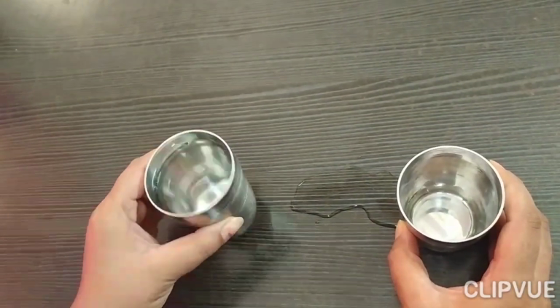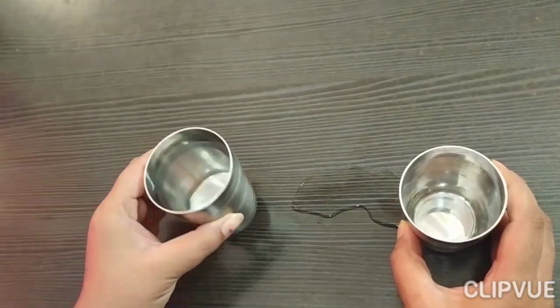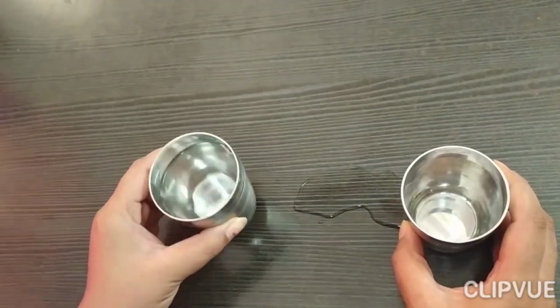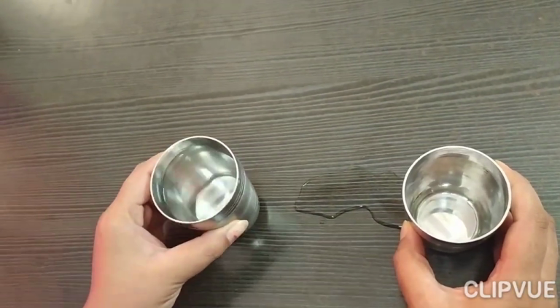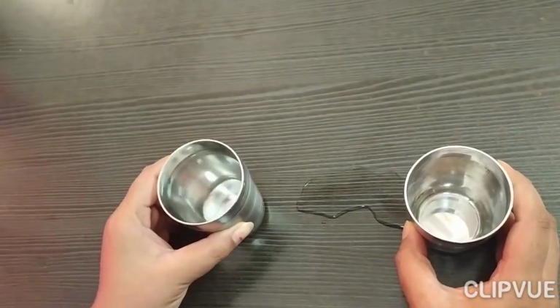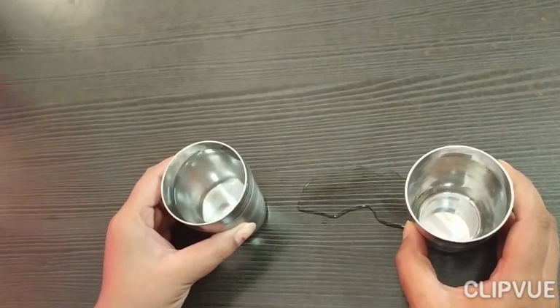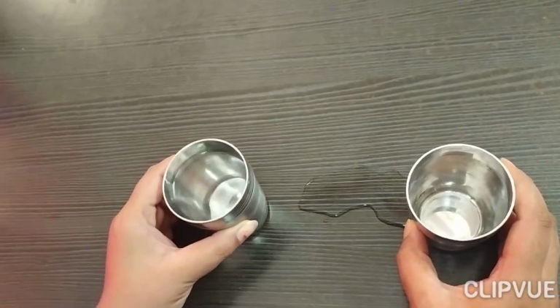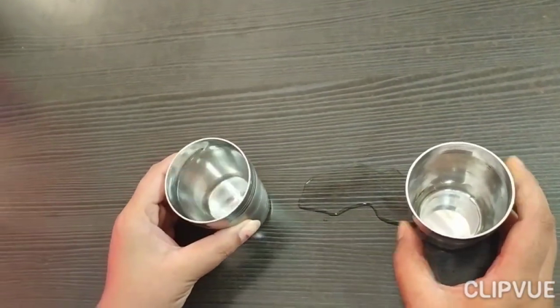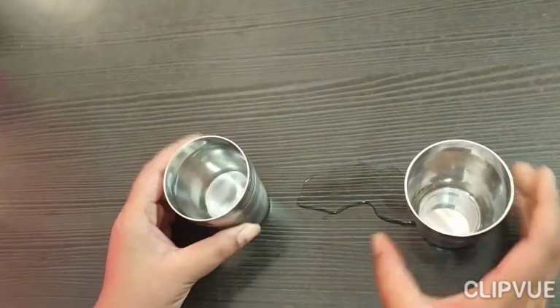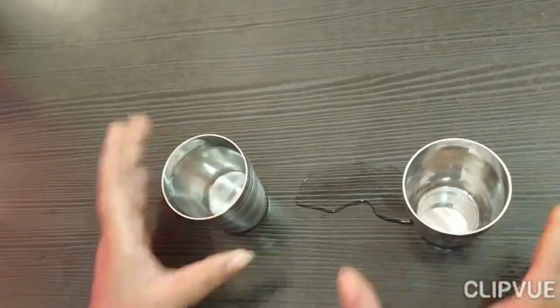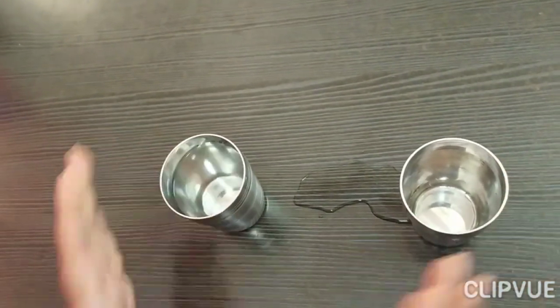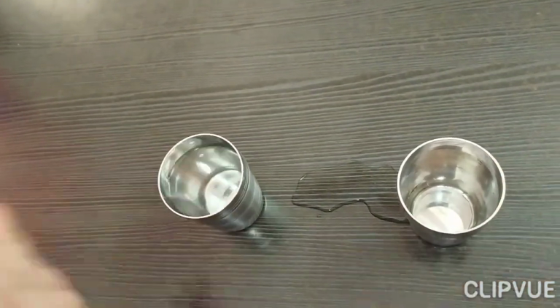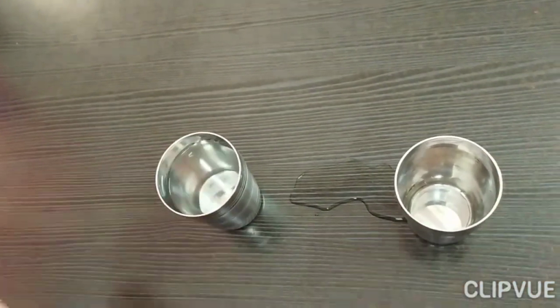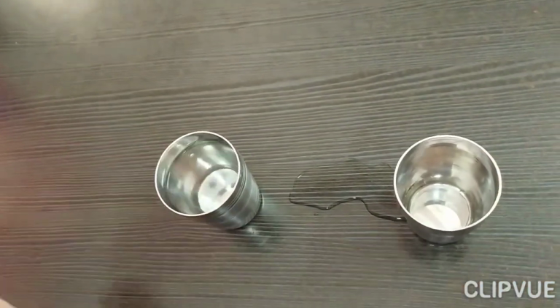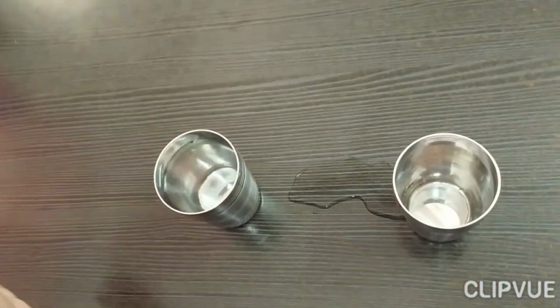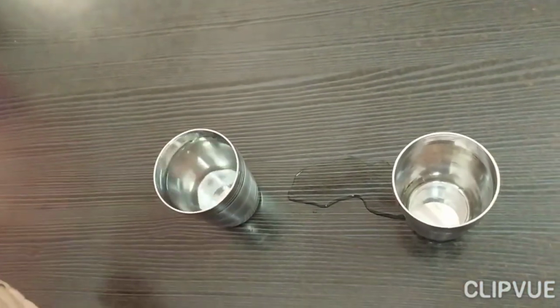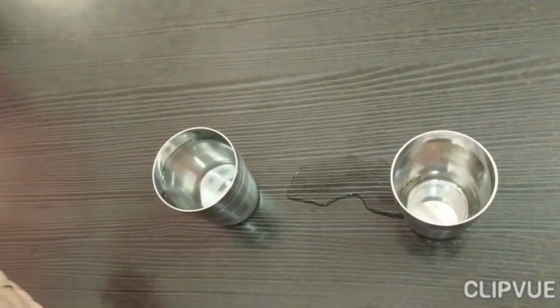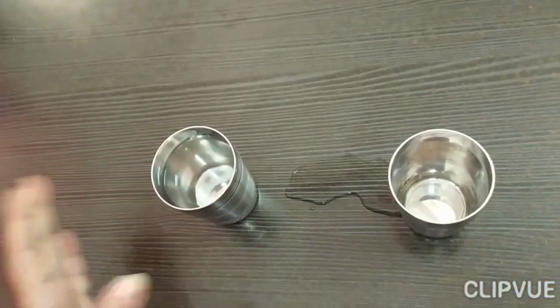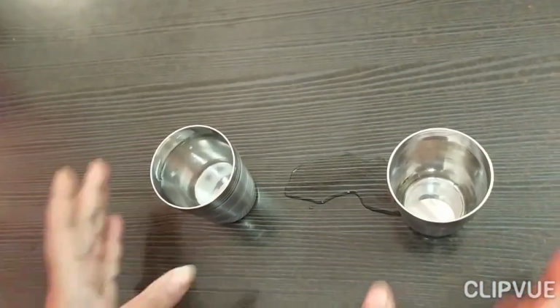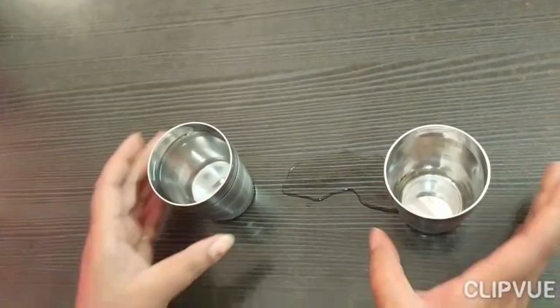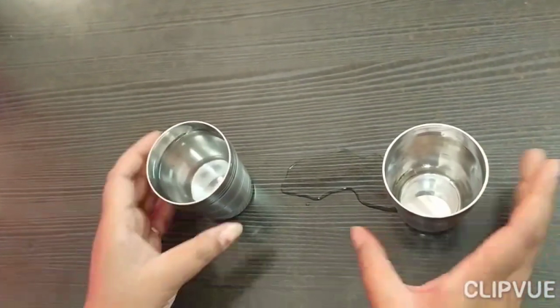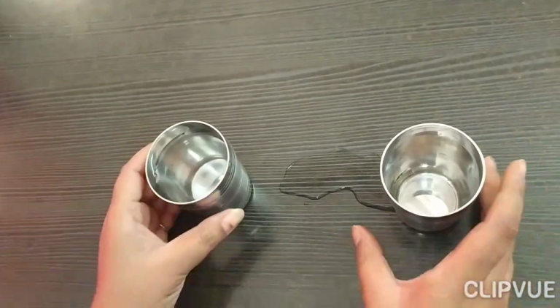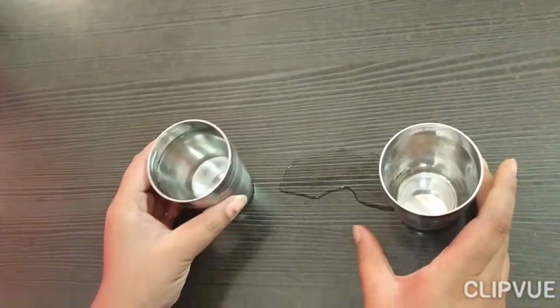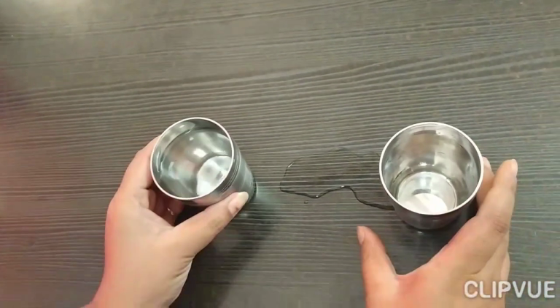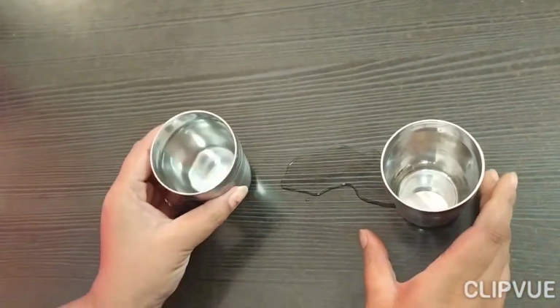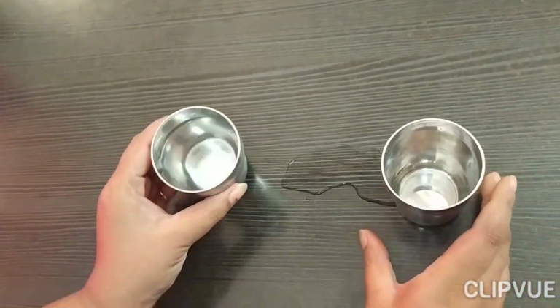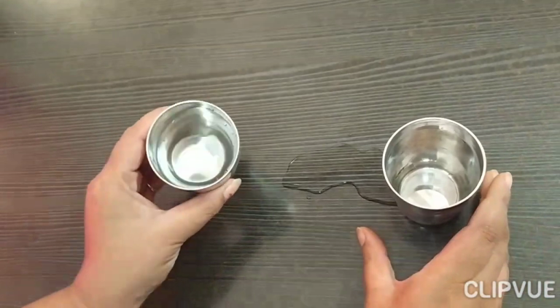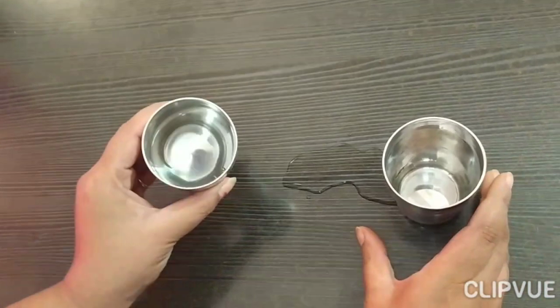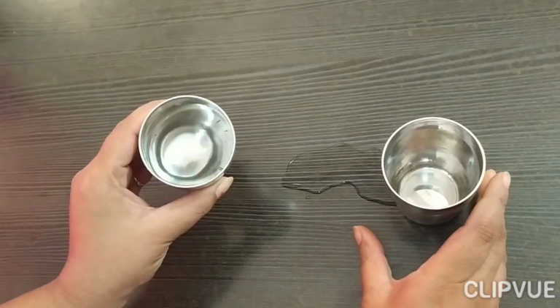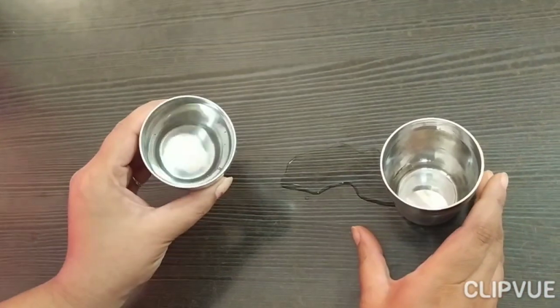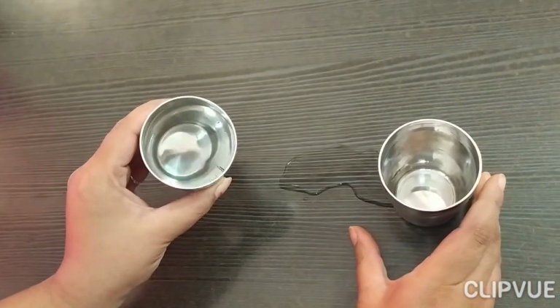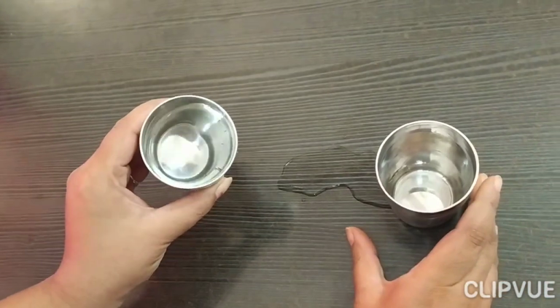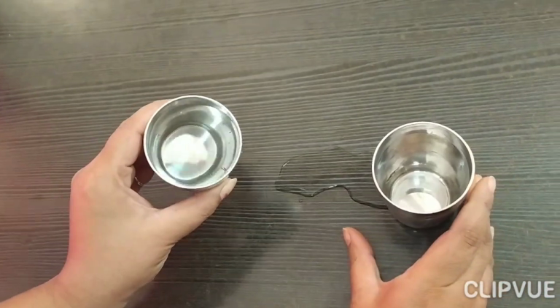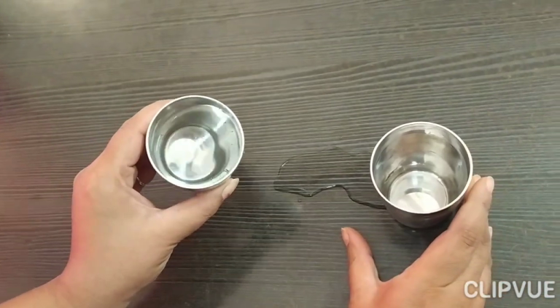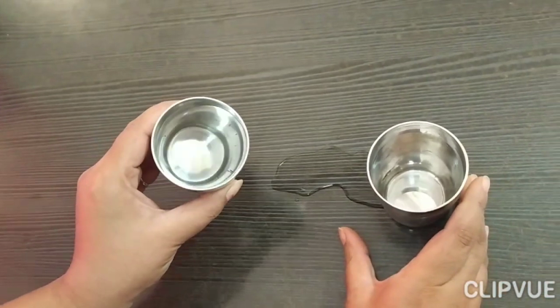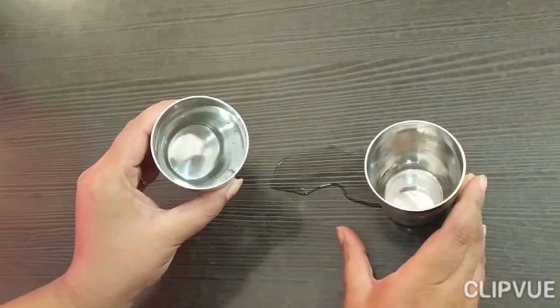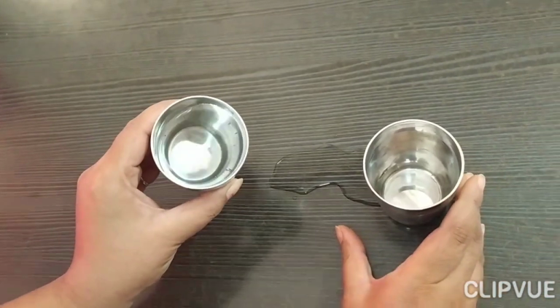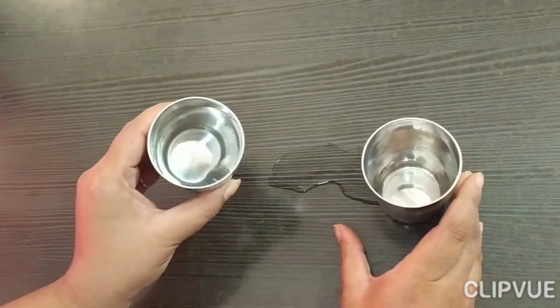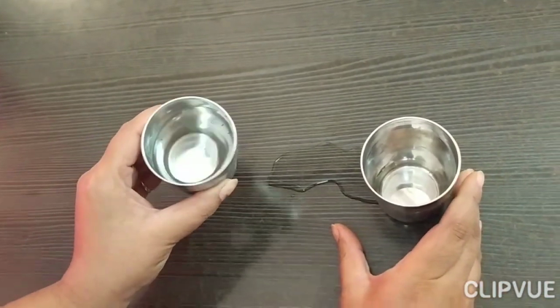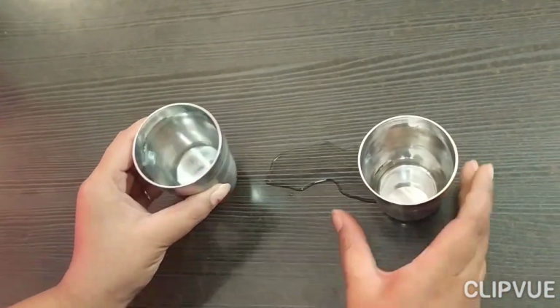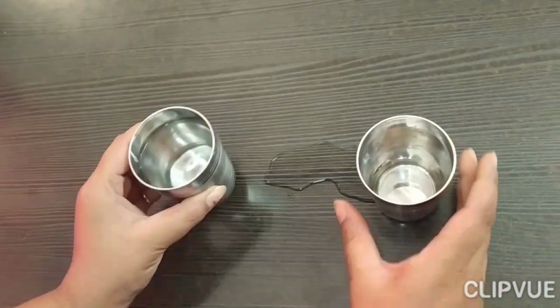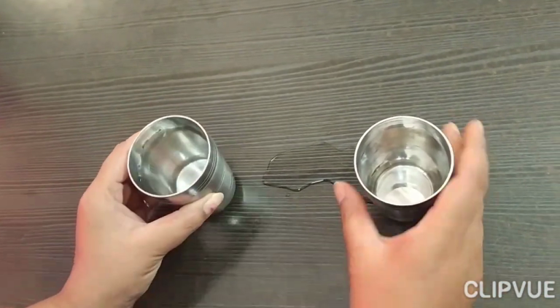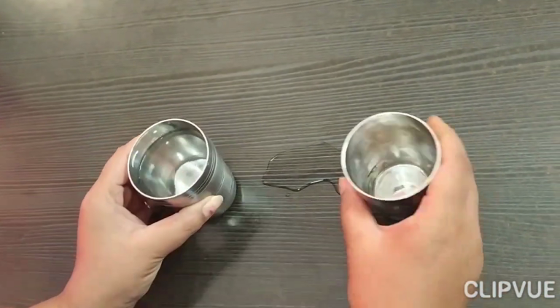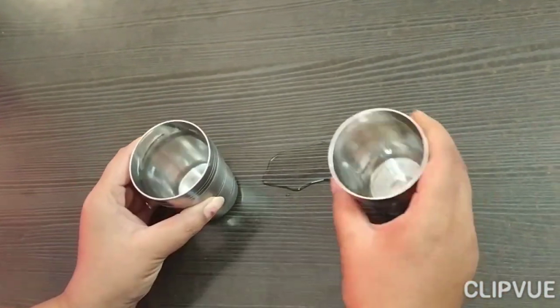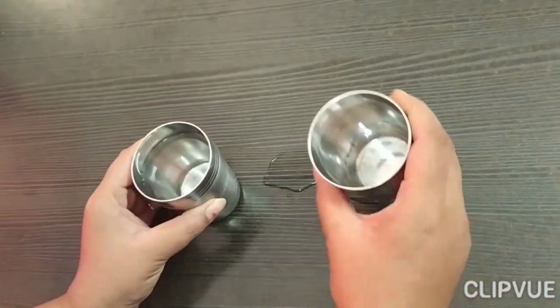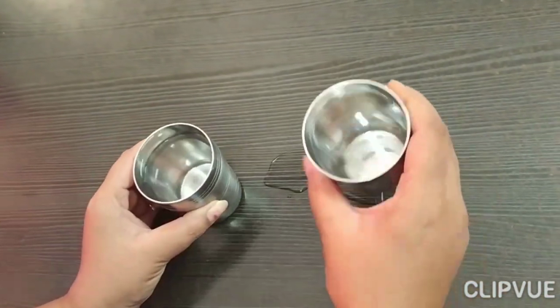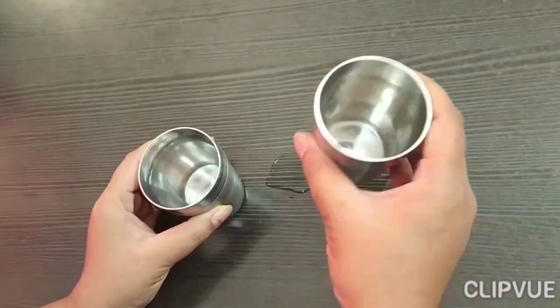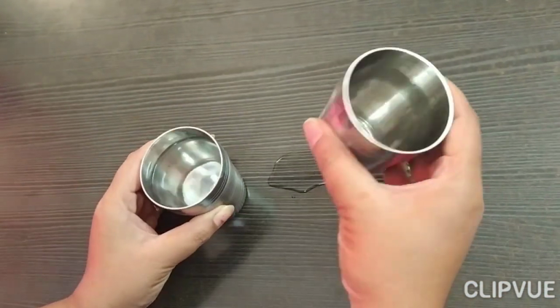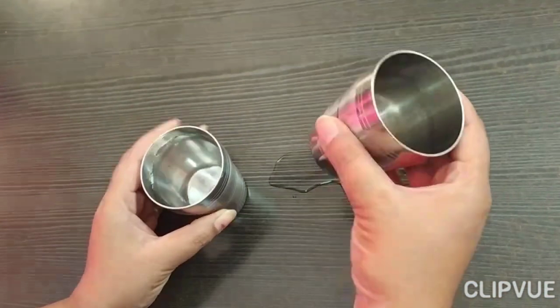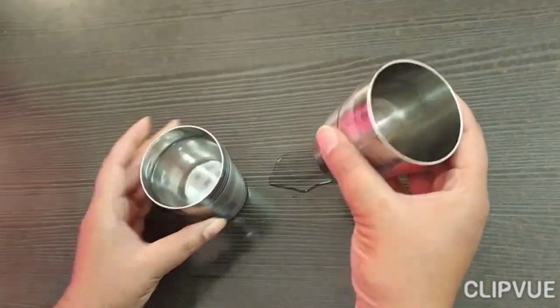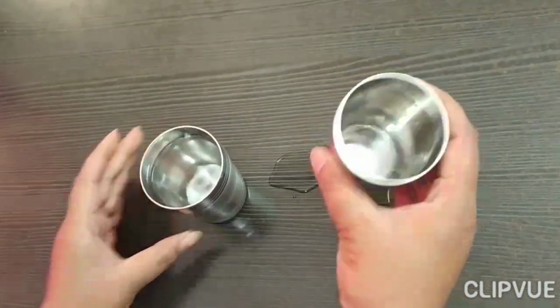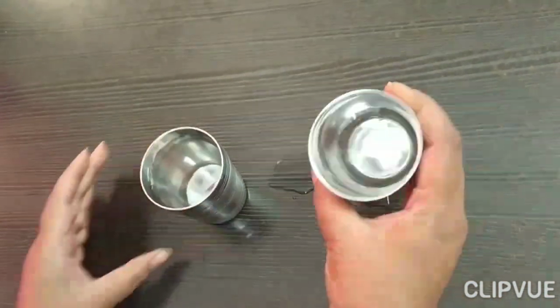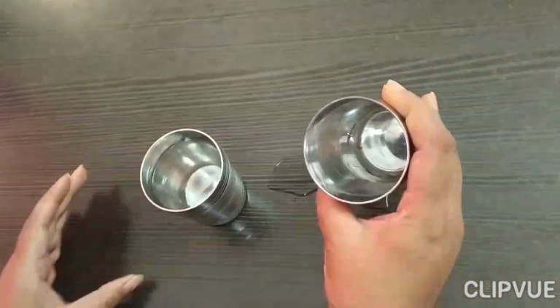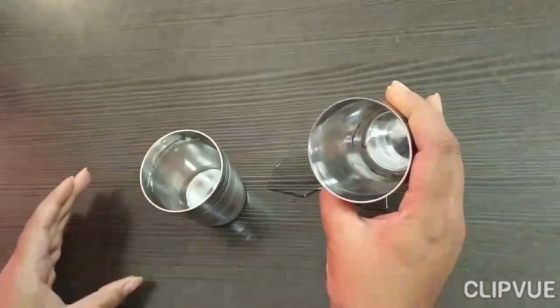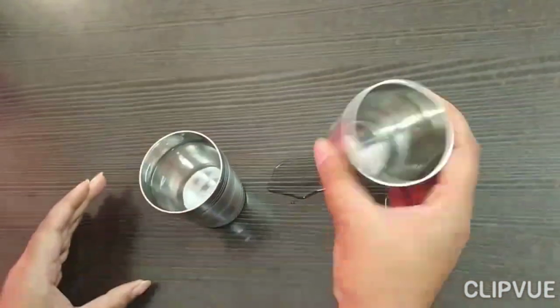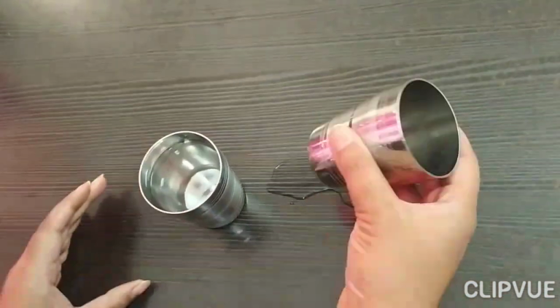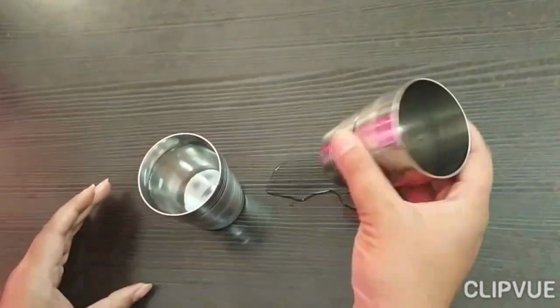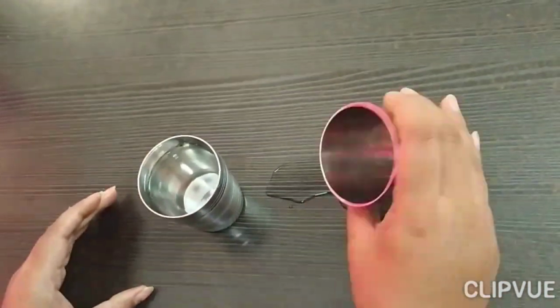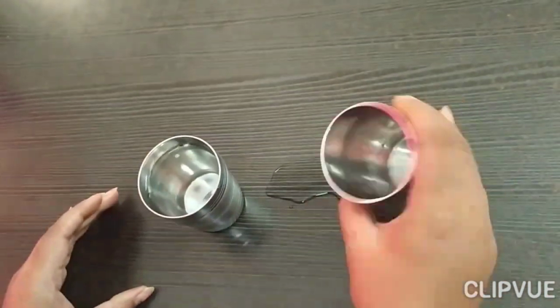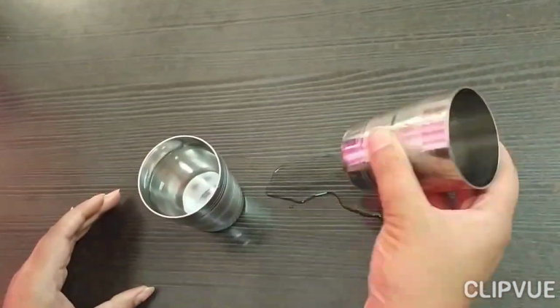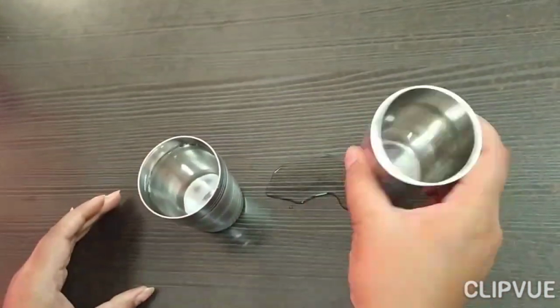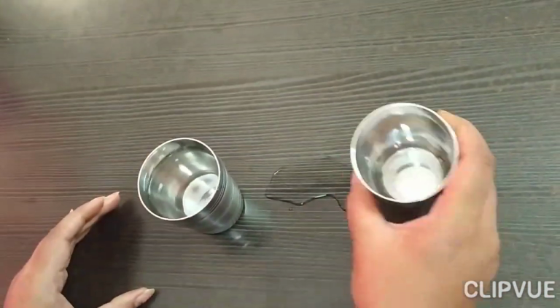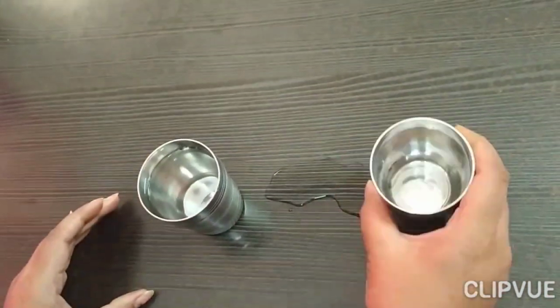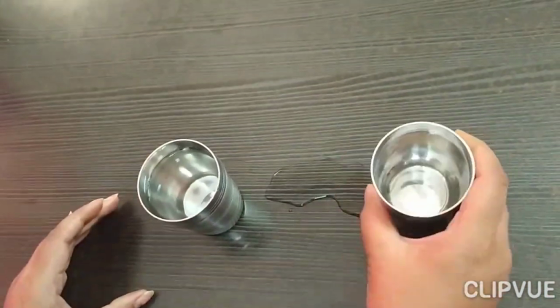Wow, magic, no? Yes, look — now it's full and it's empty.